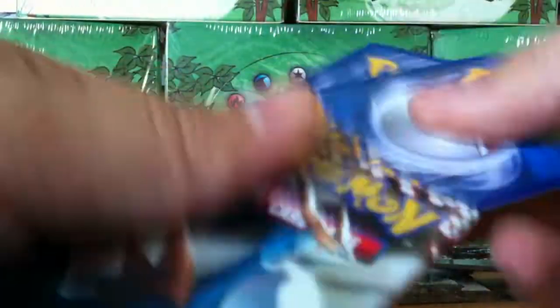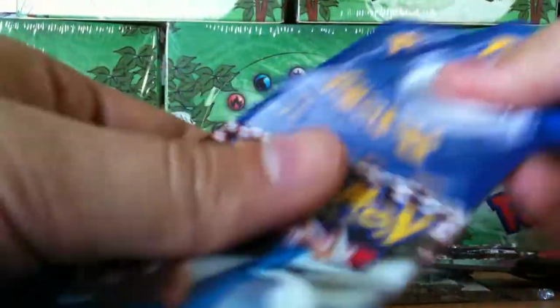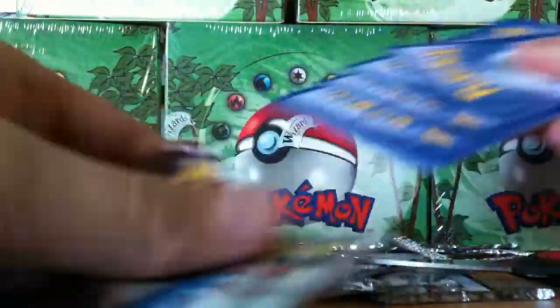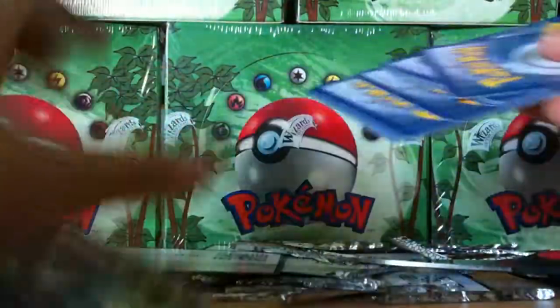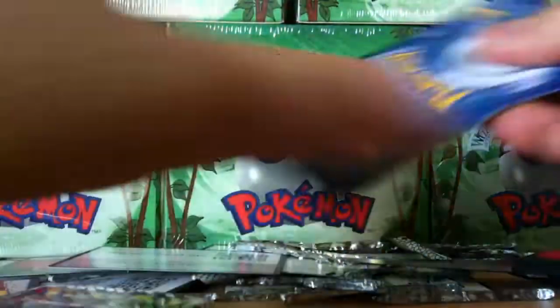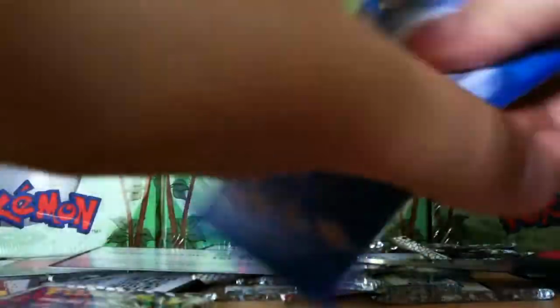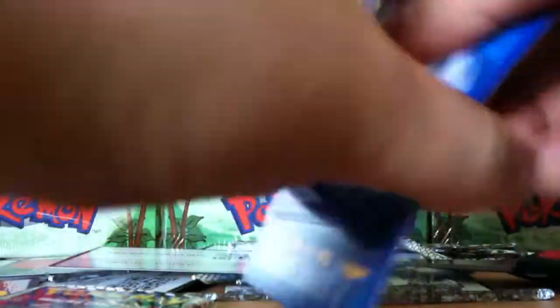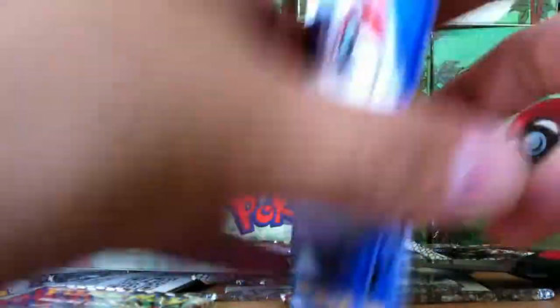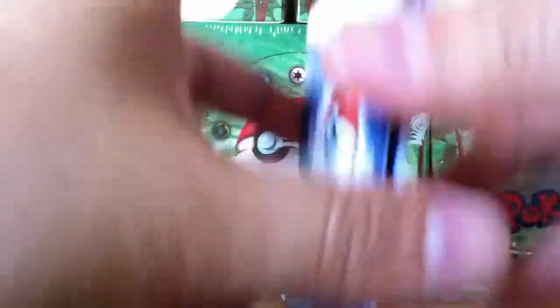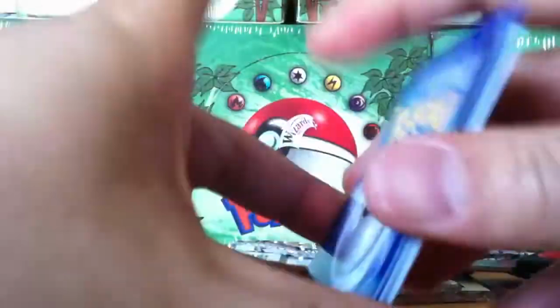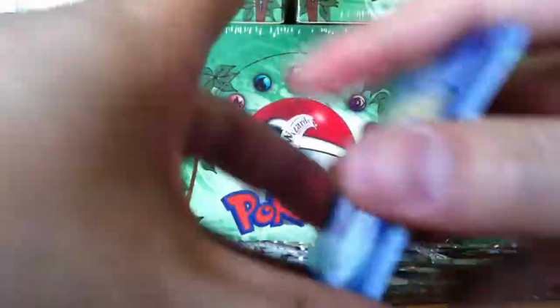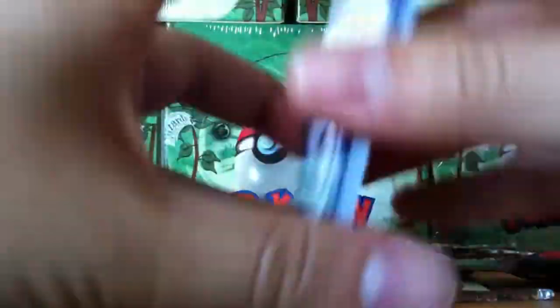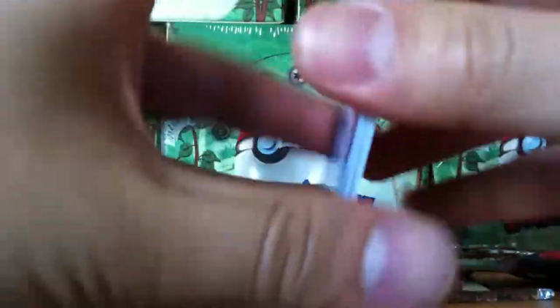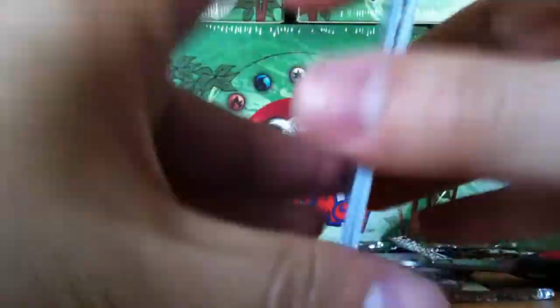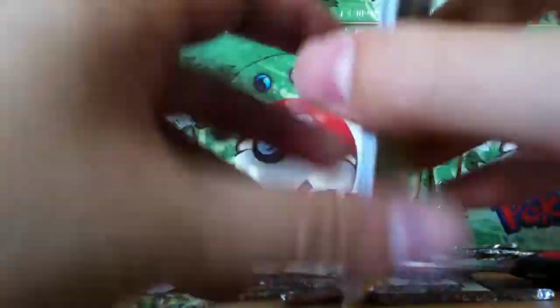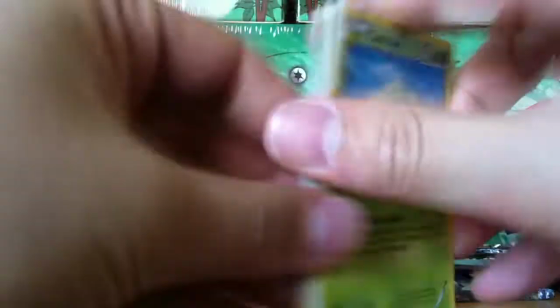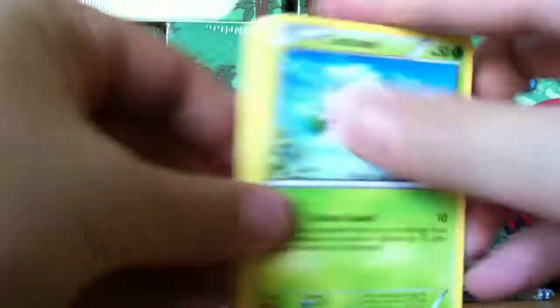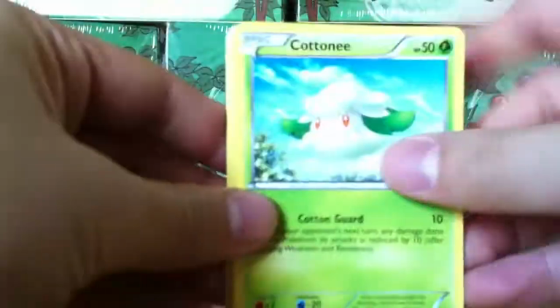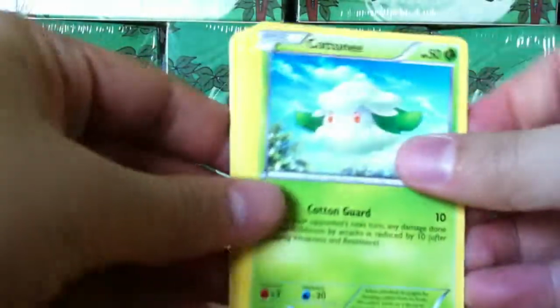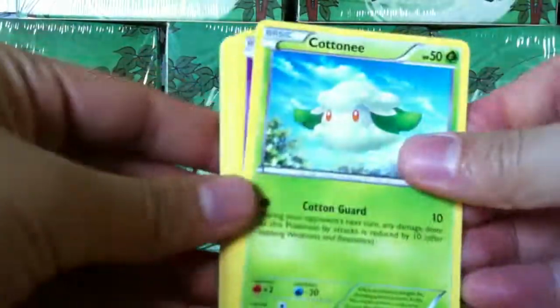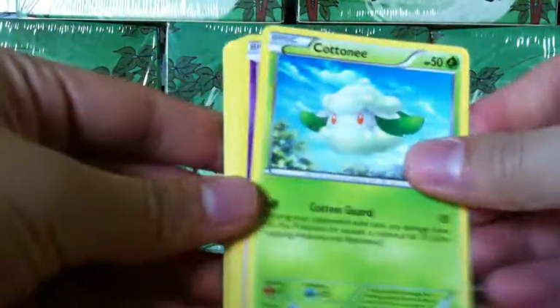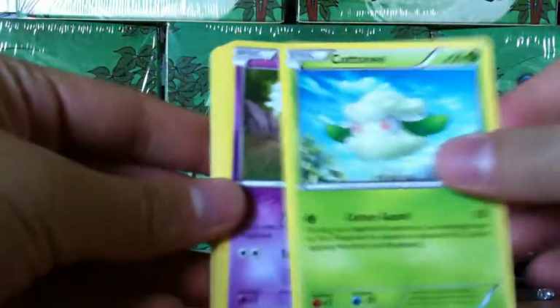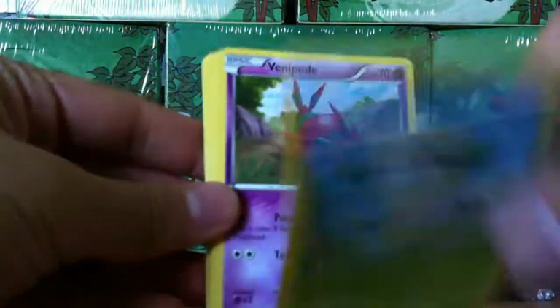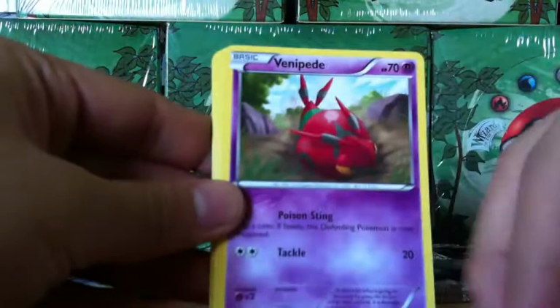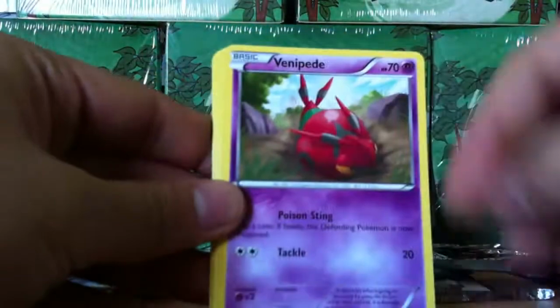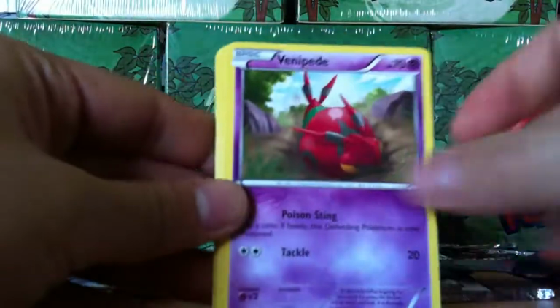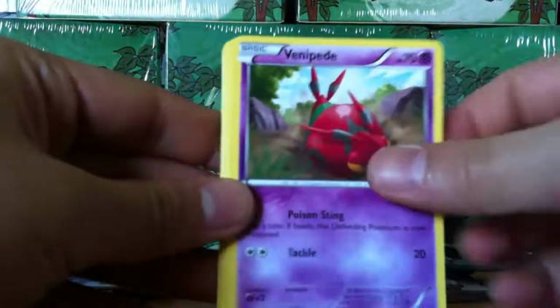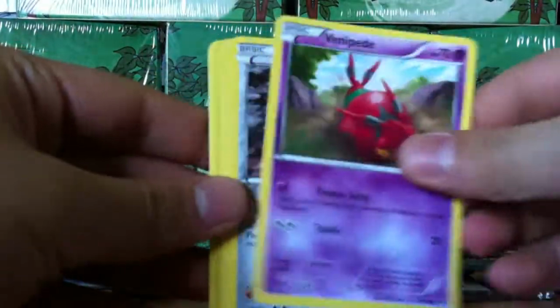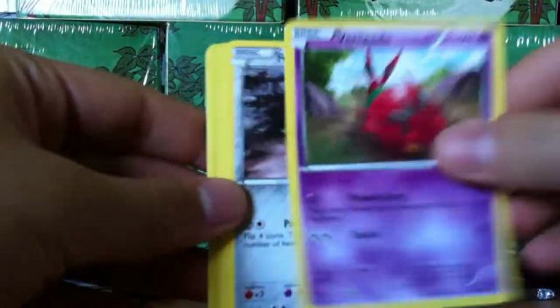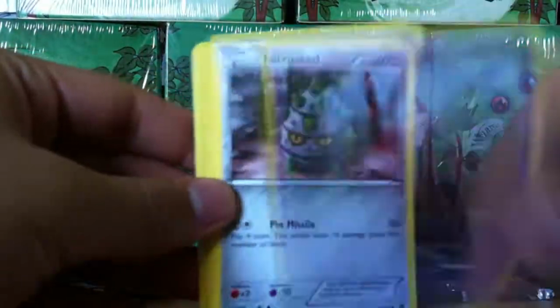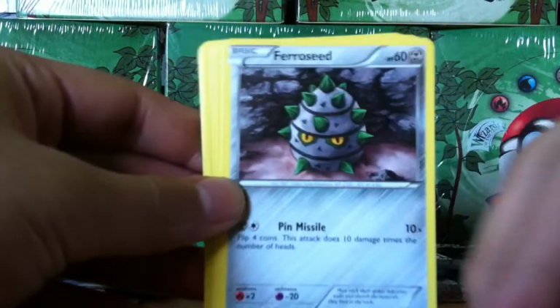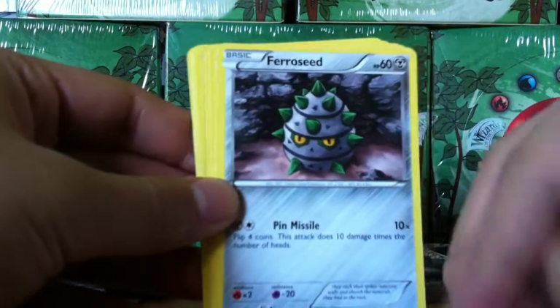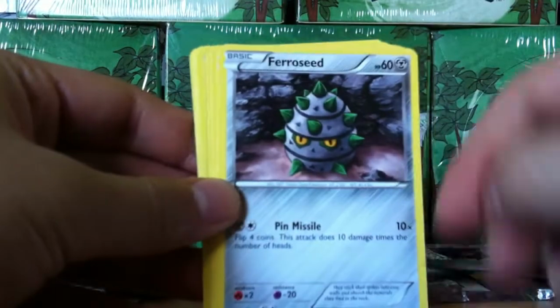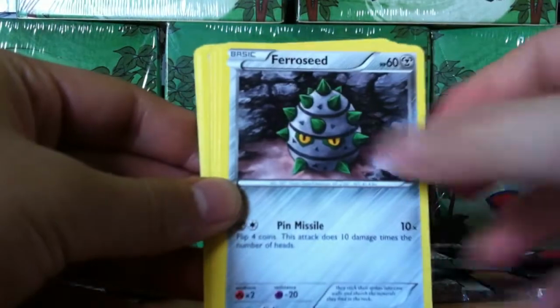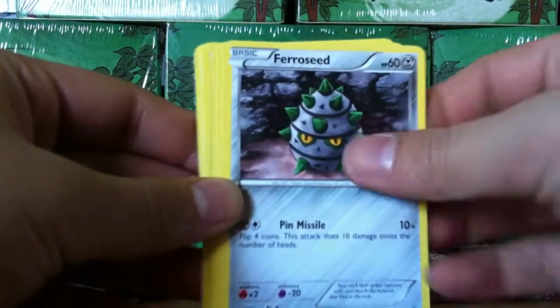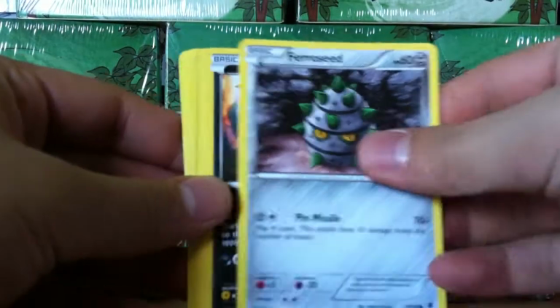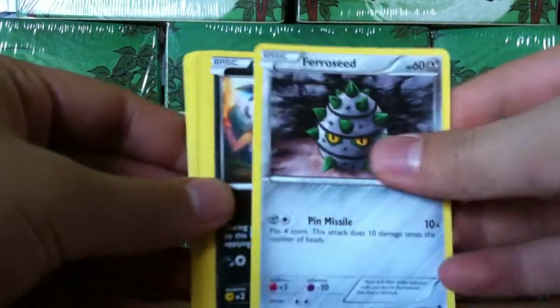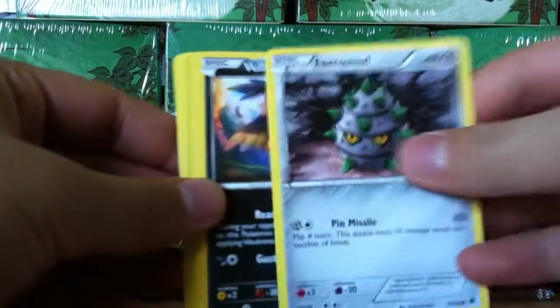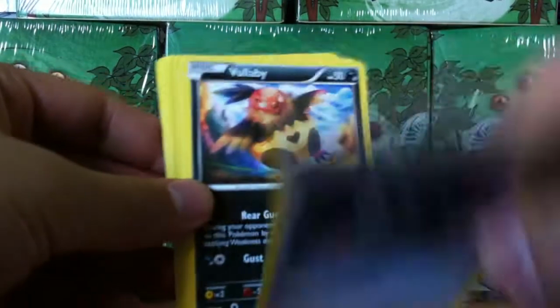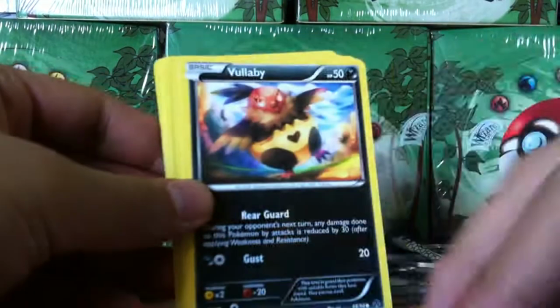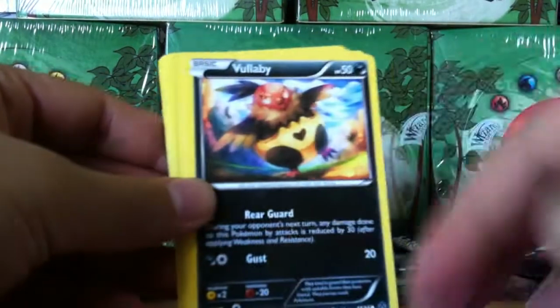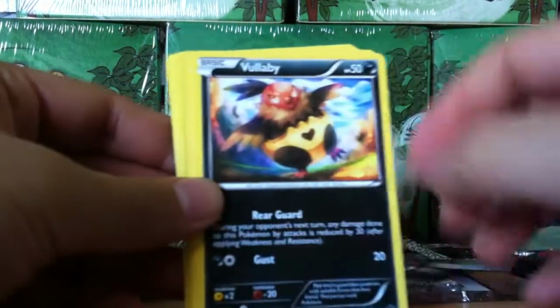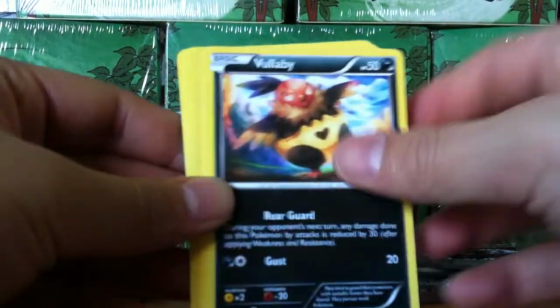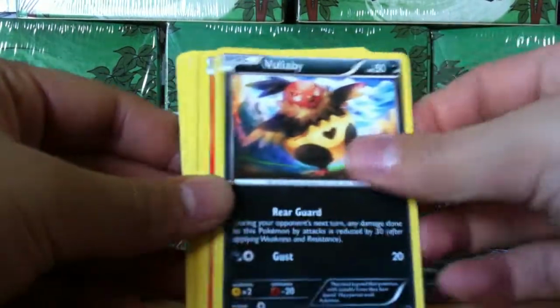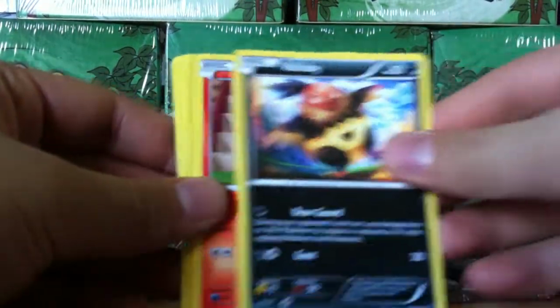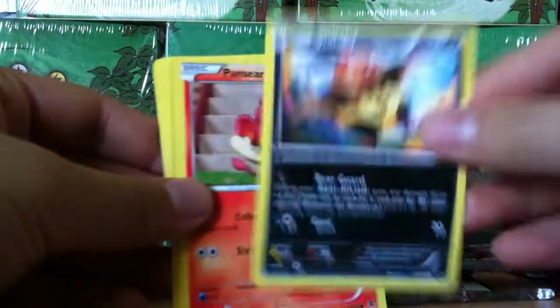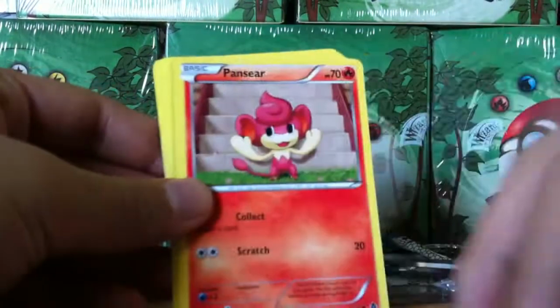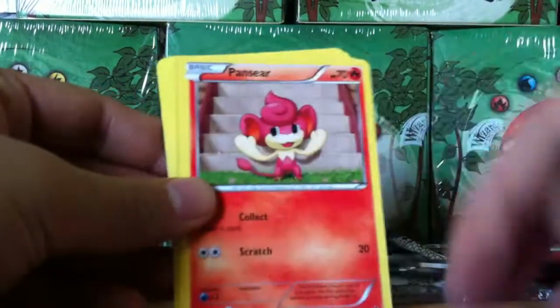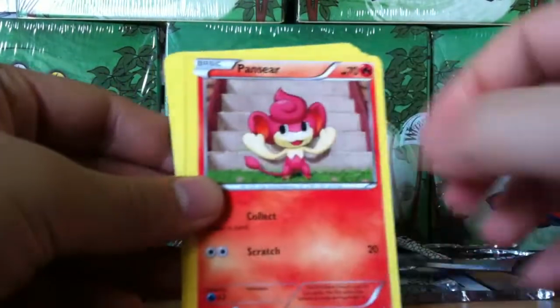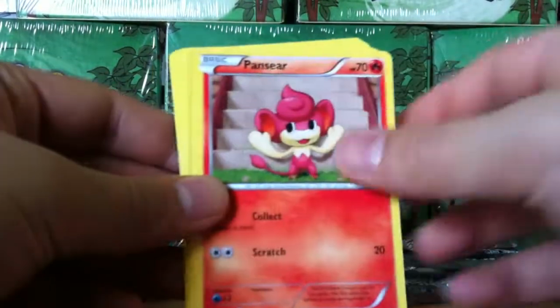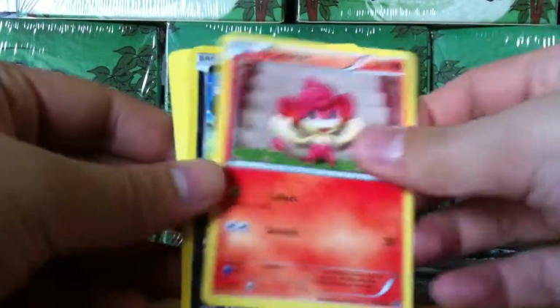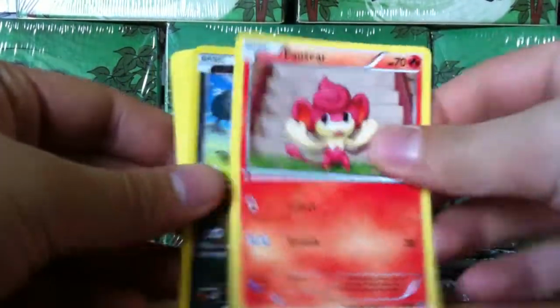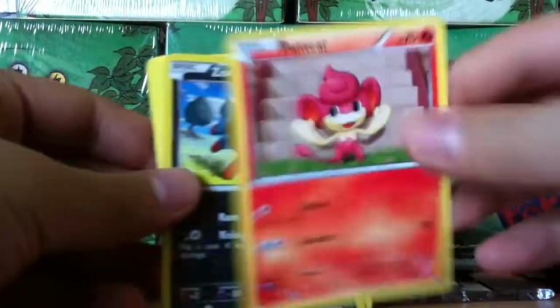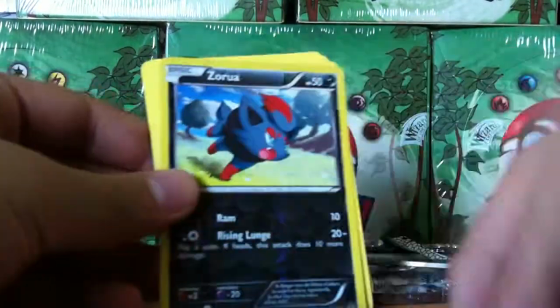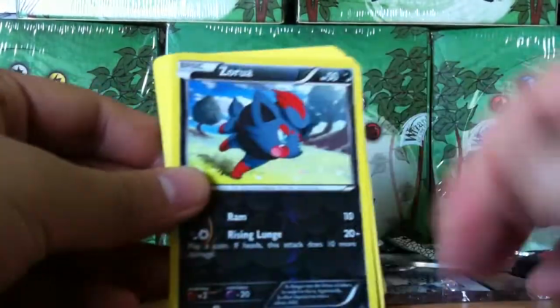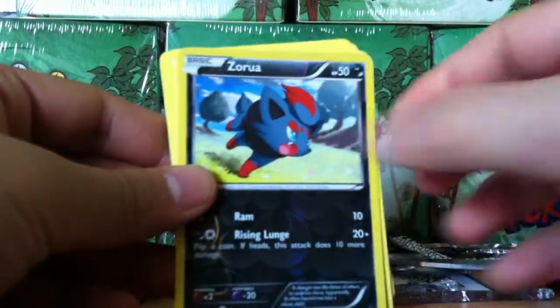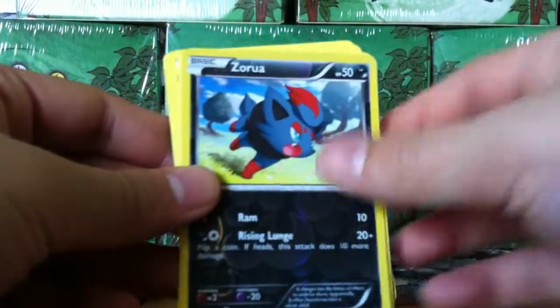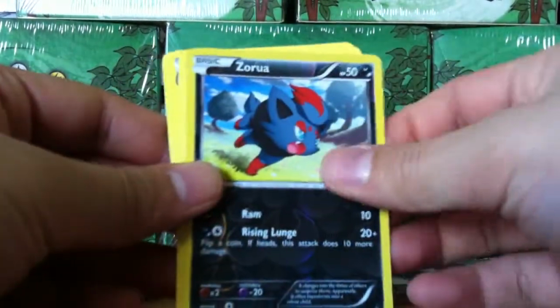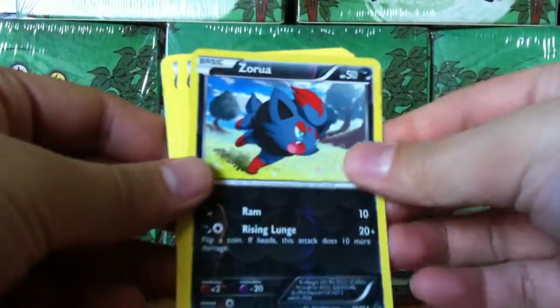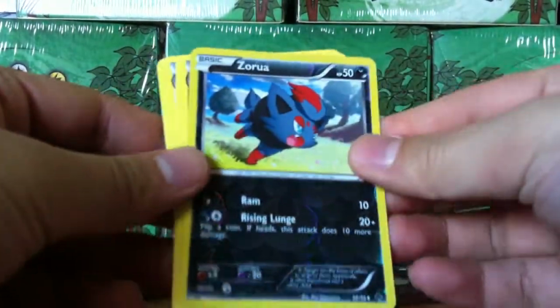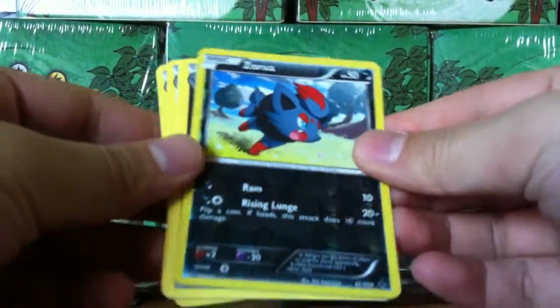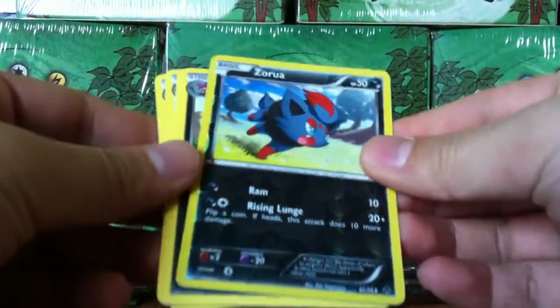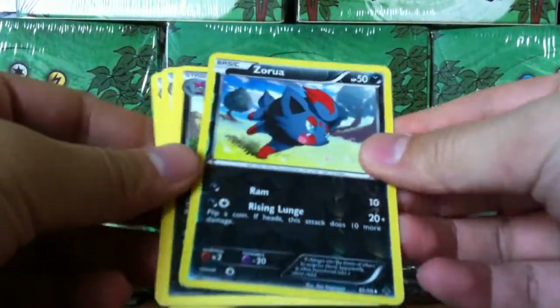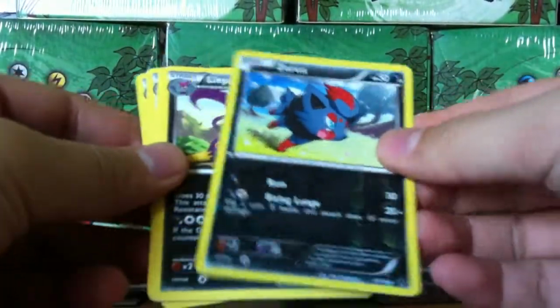Here's the next pack. We've got Kotany, Vimpie, Frost-seed, Falabi, Panzier, Zoroa!